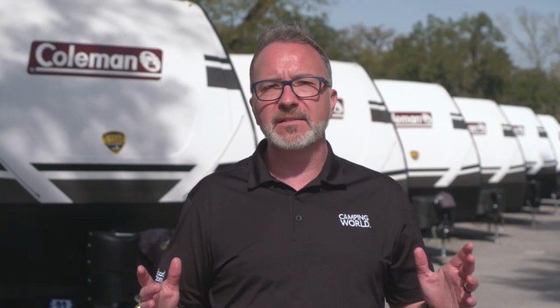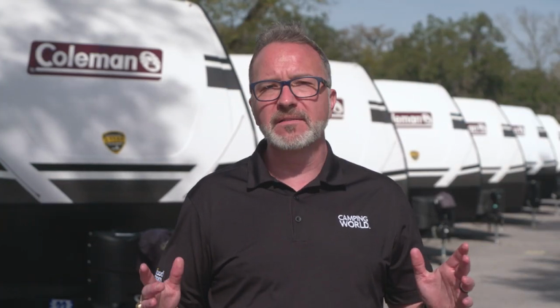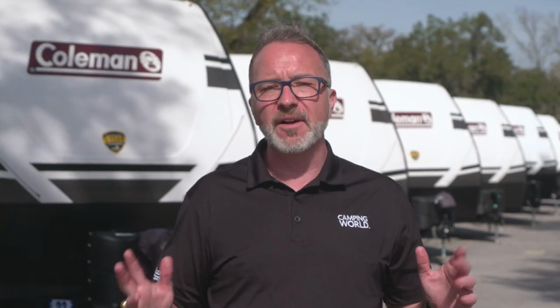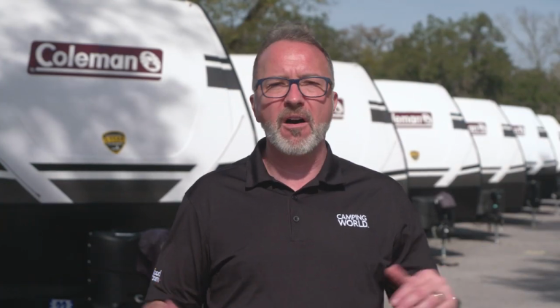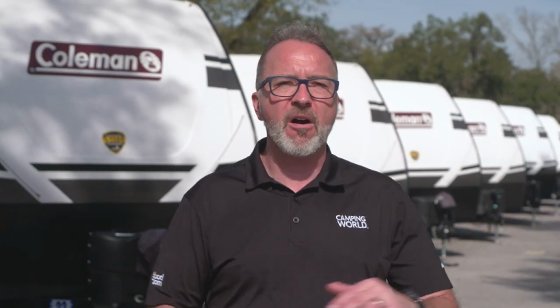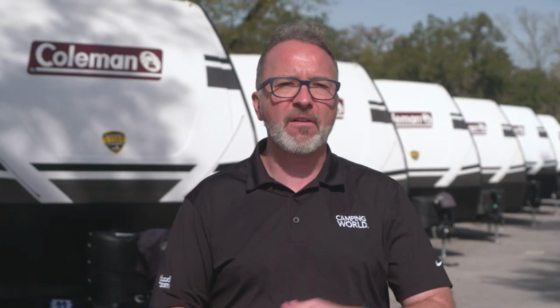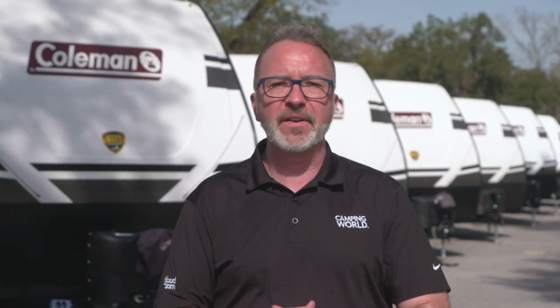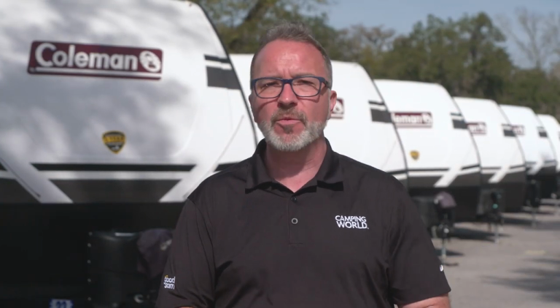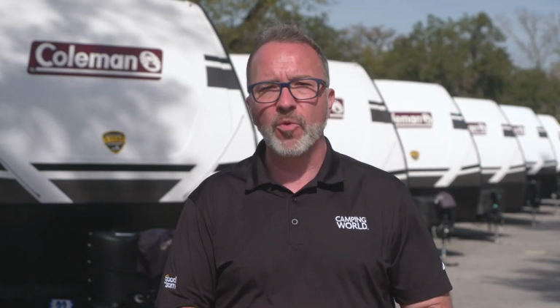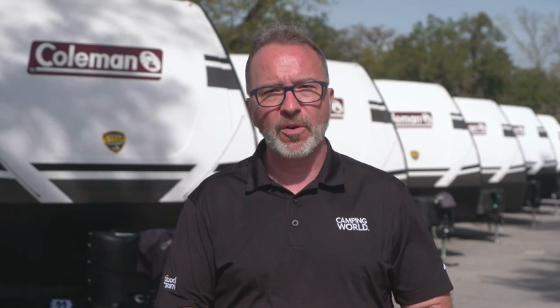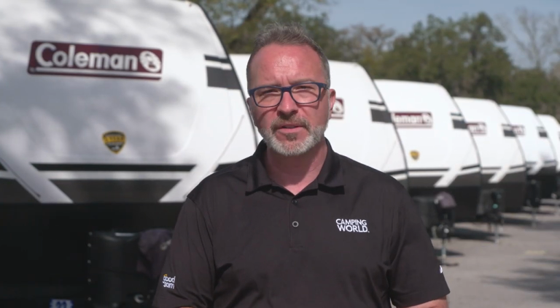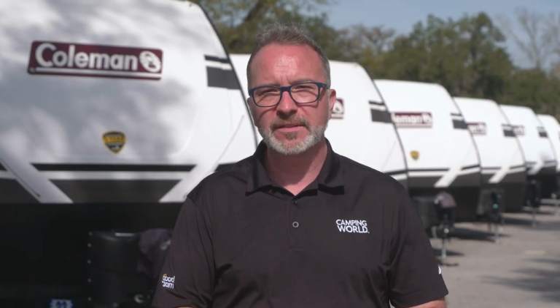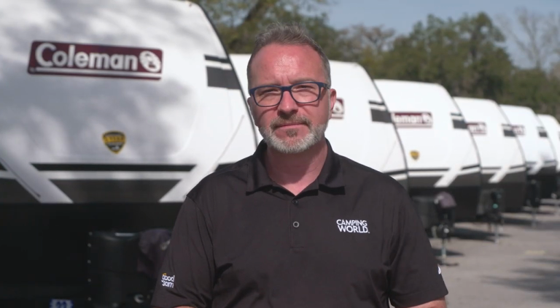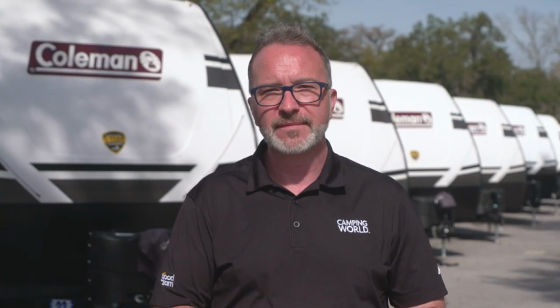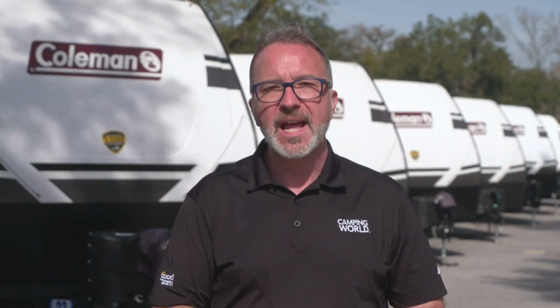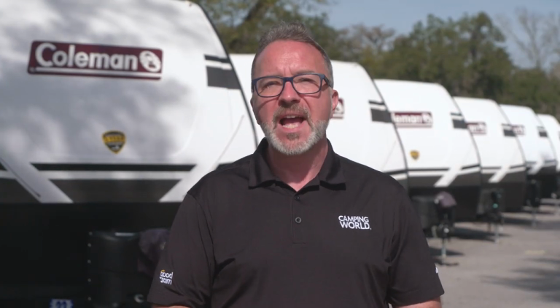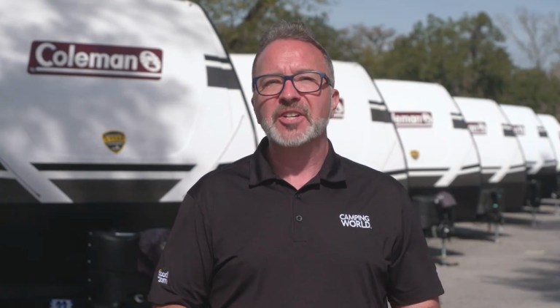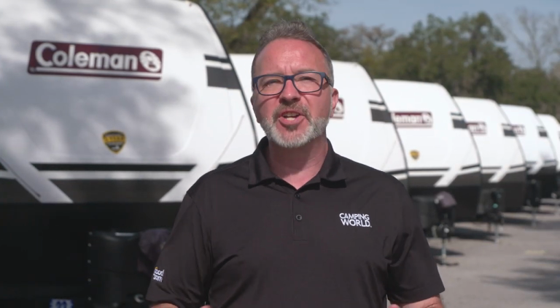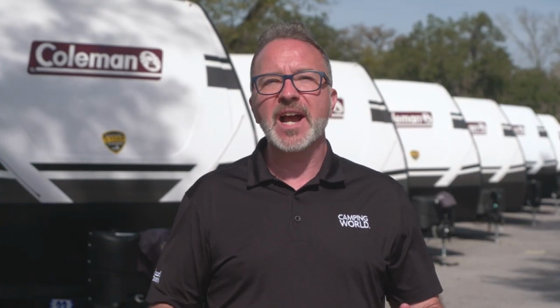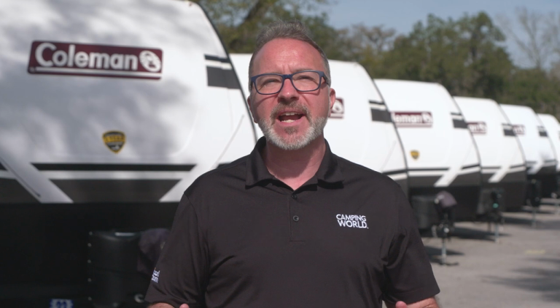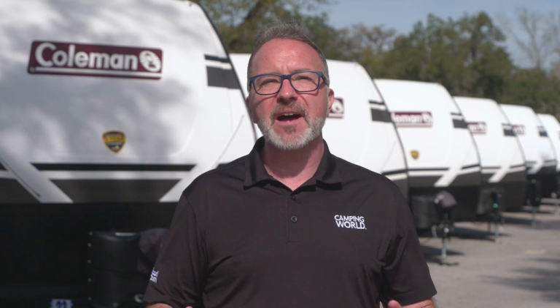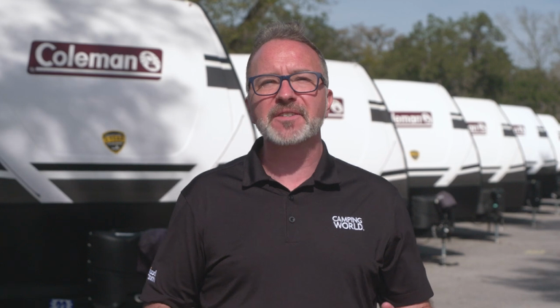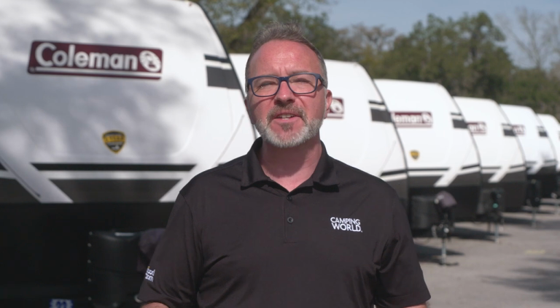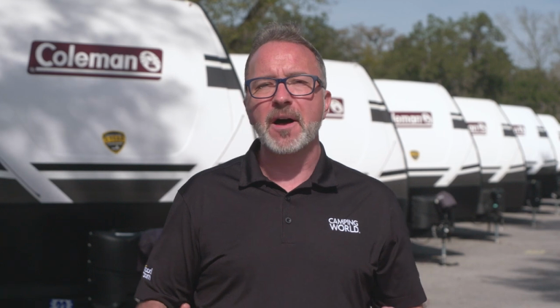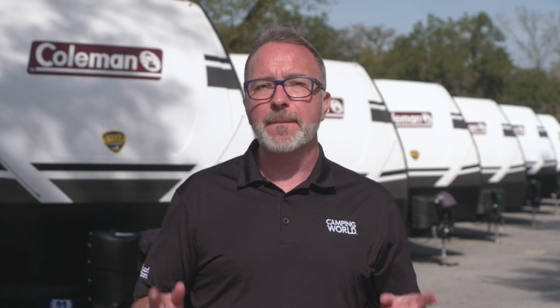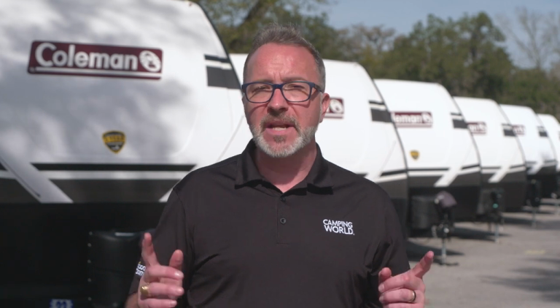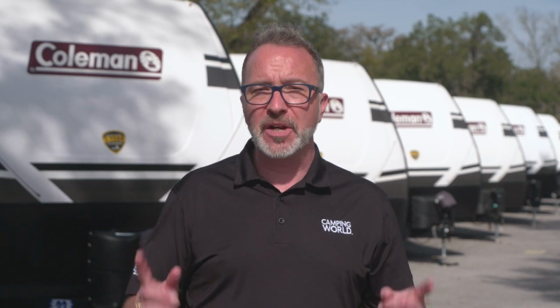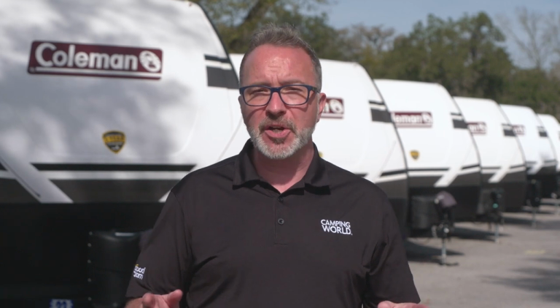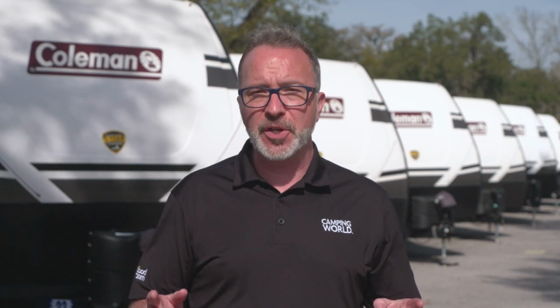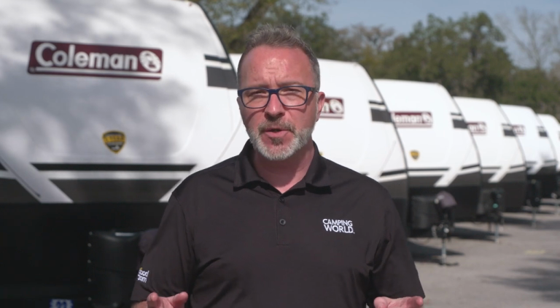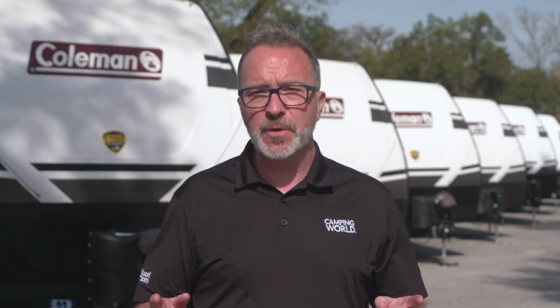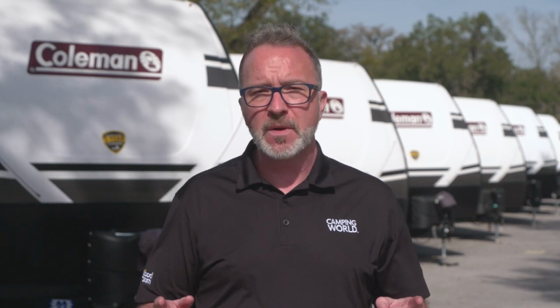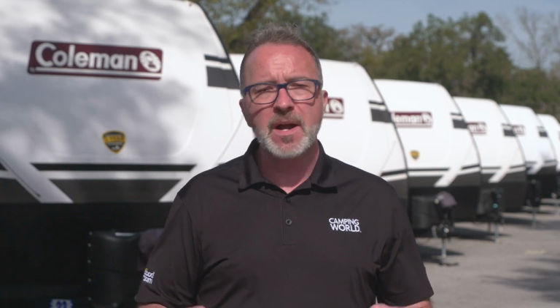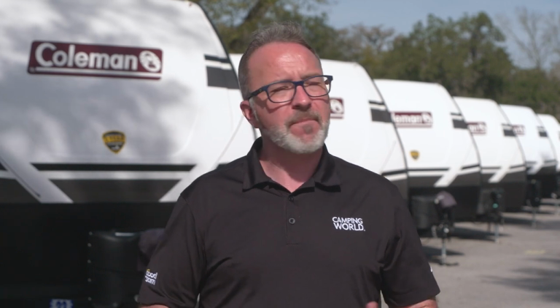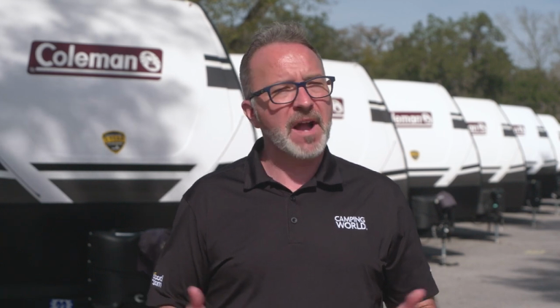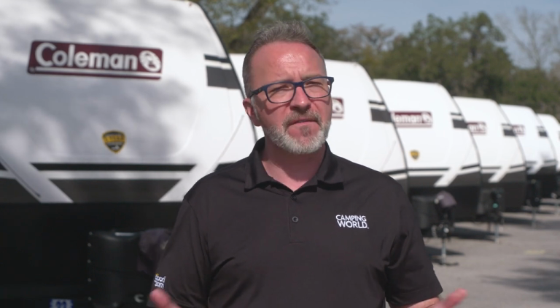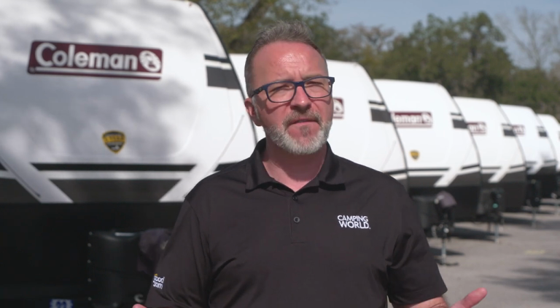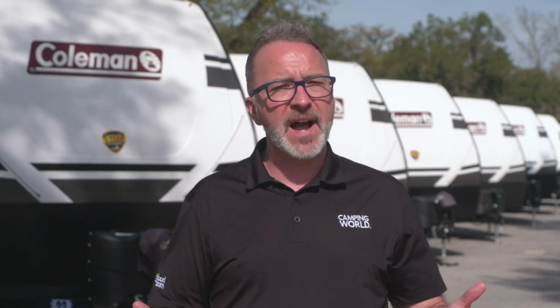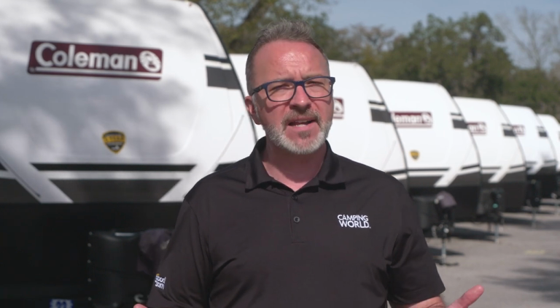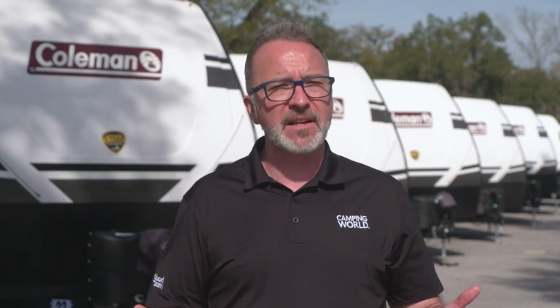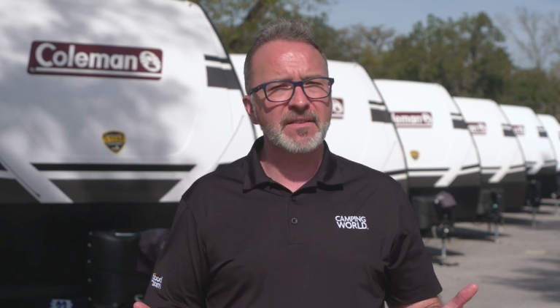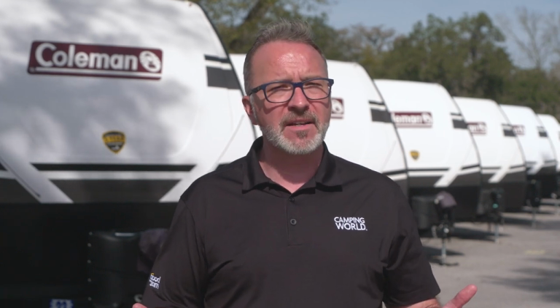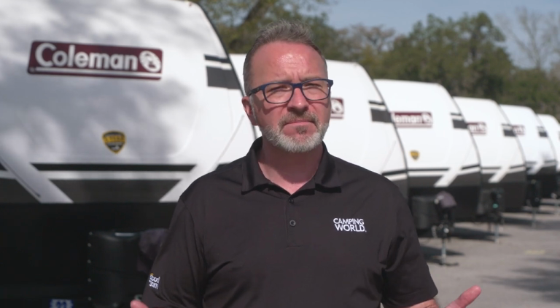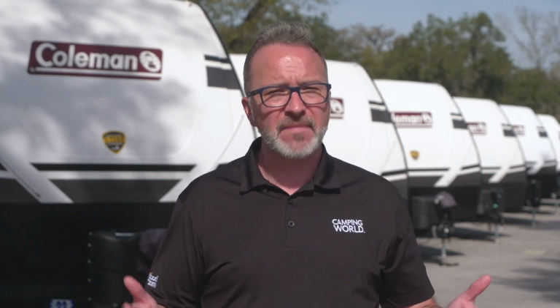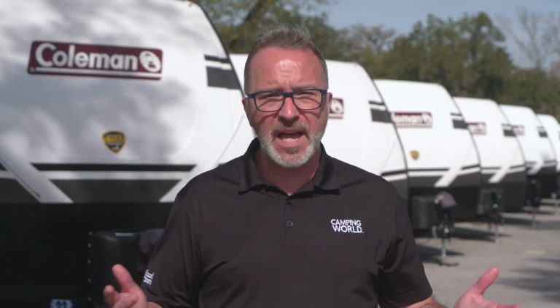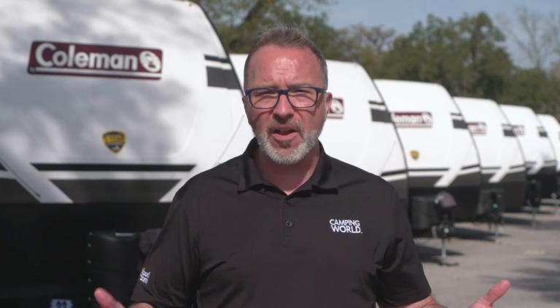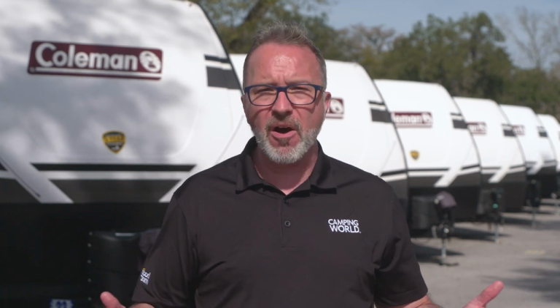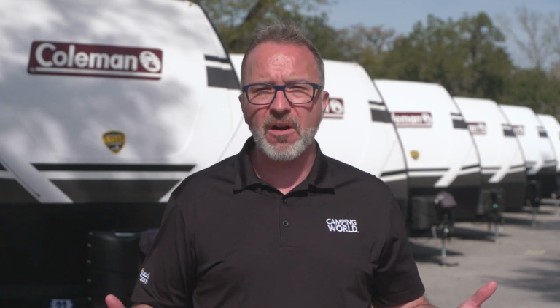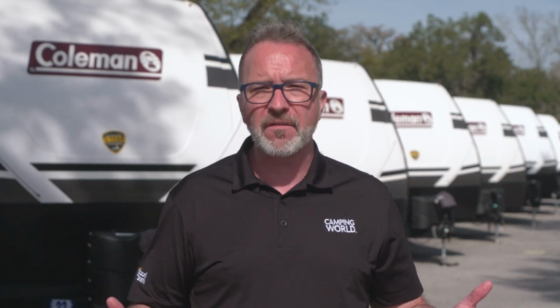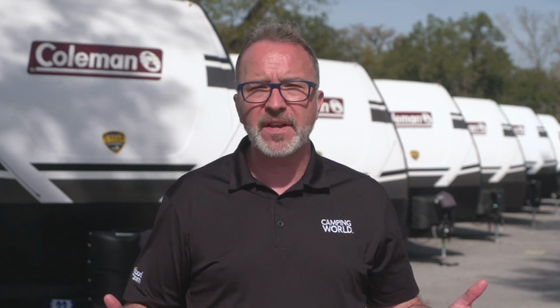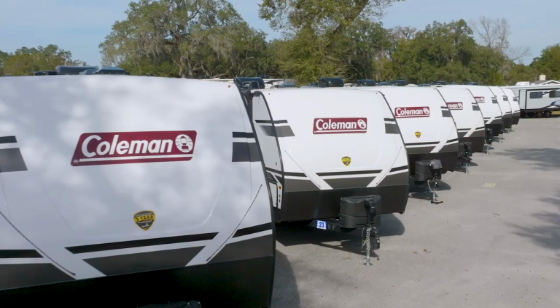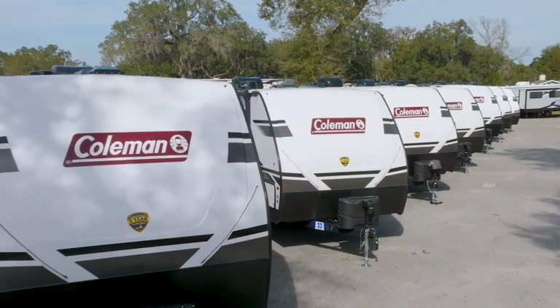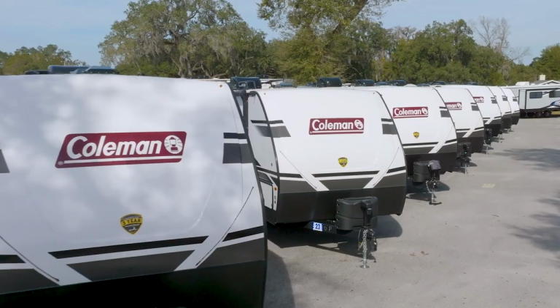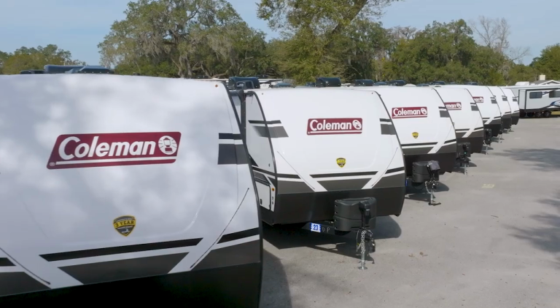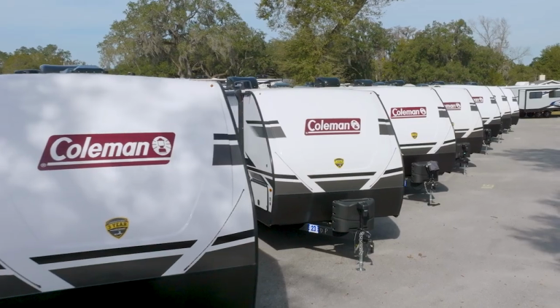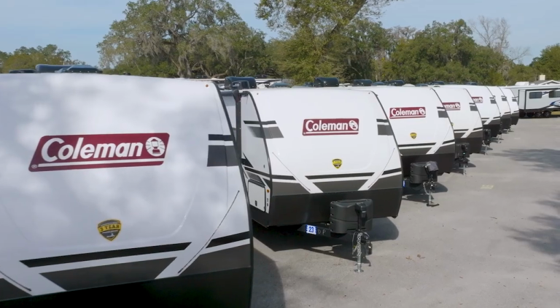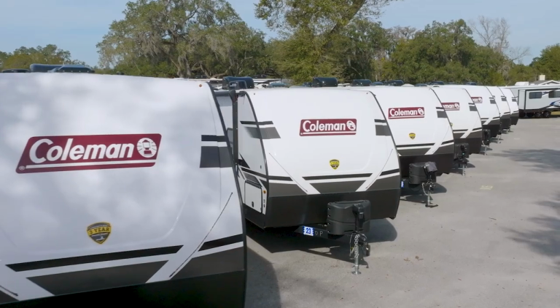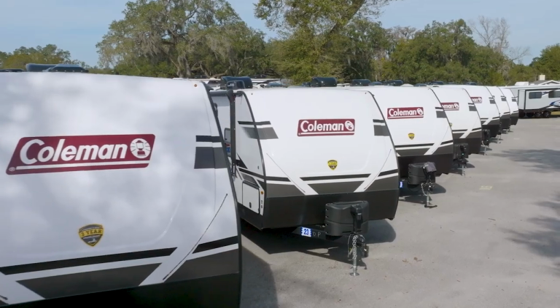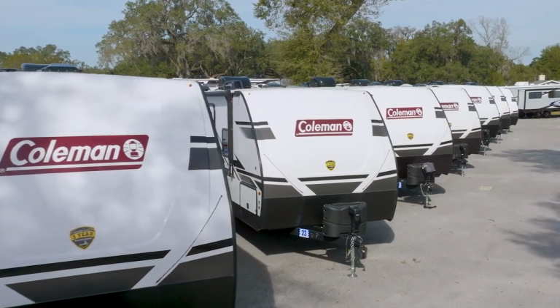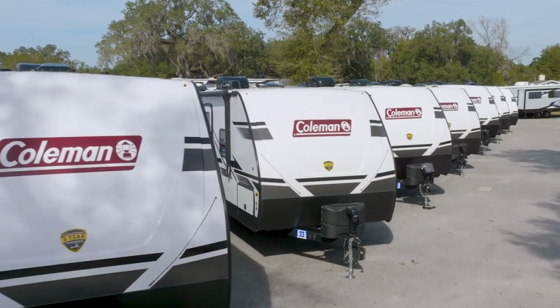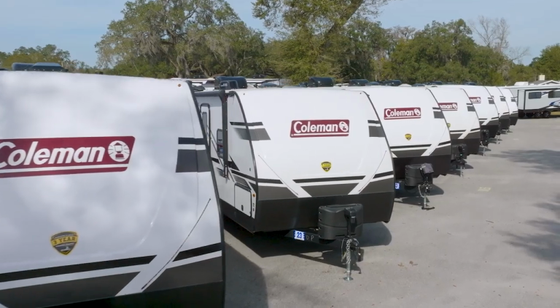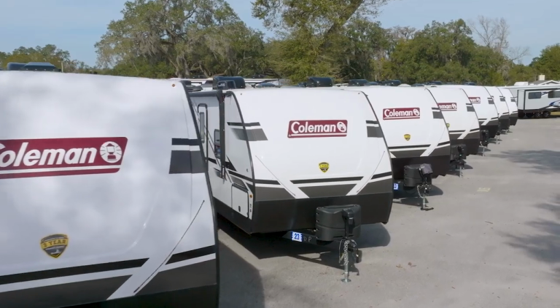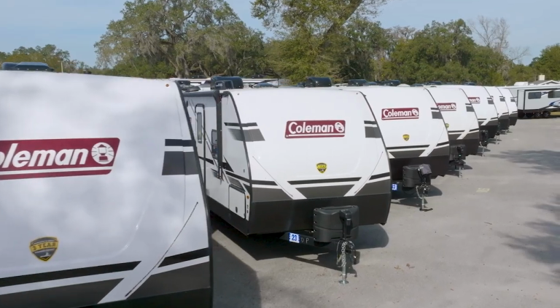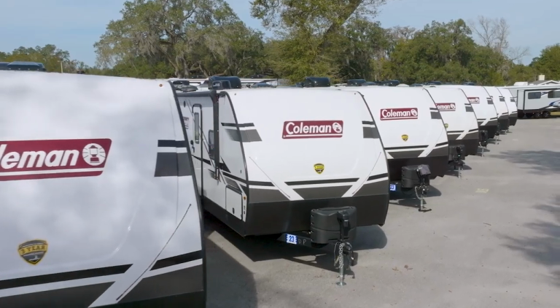Coleman Lights rock the RV world. Check out some near you by finding them at rv.campingworld.com.